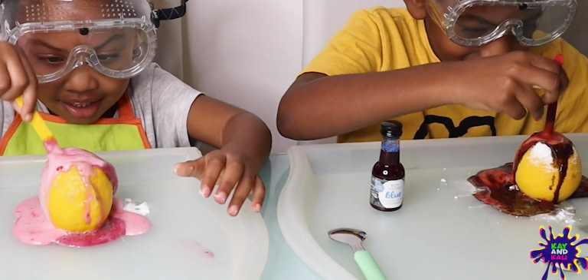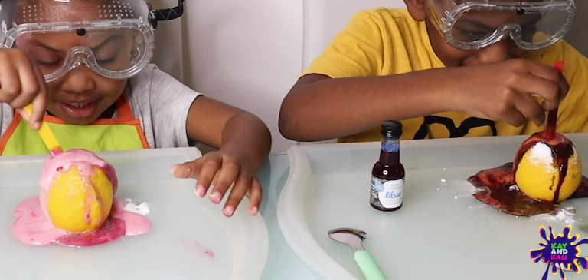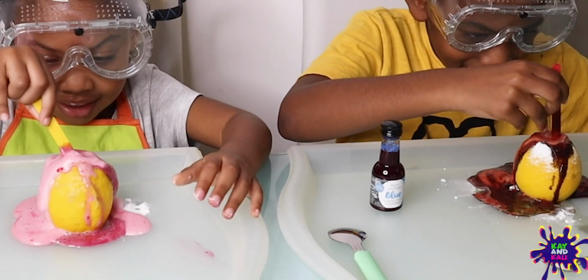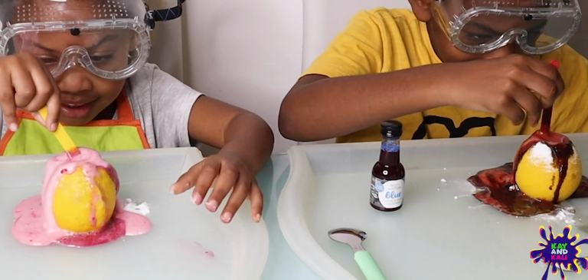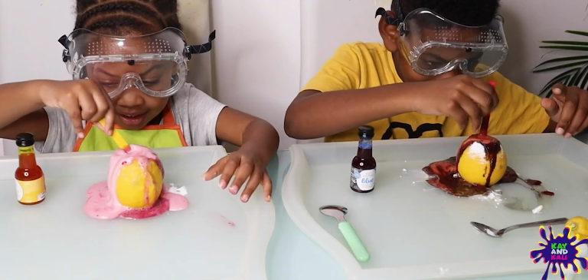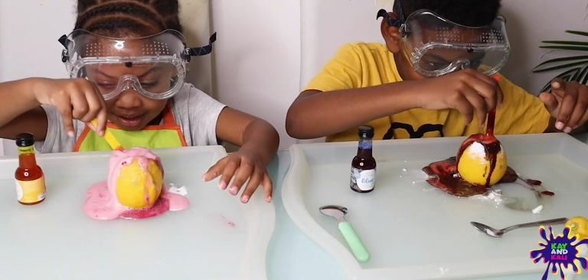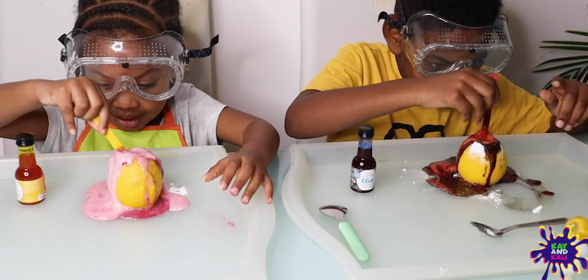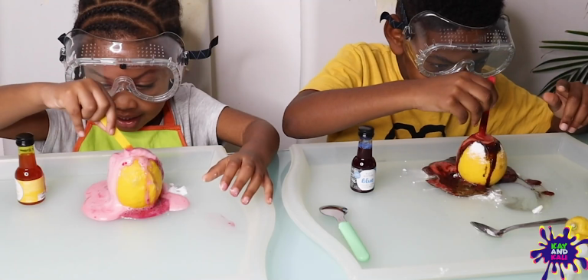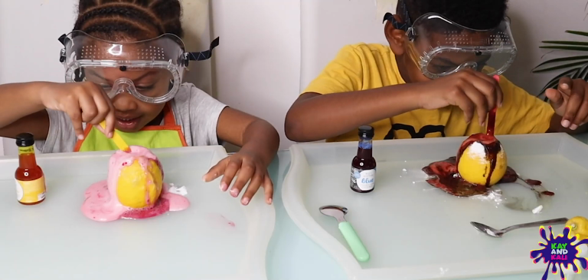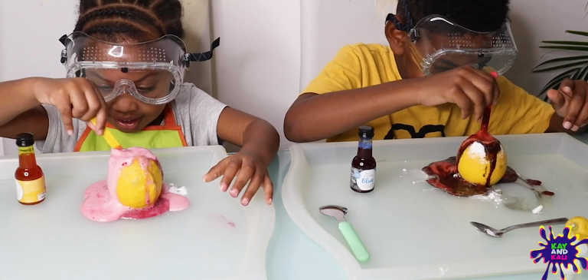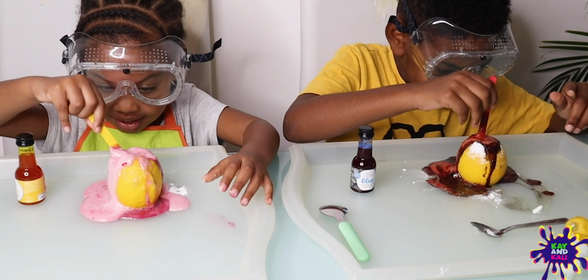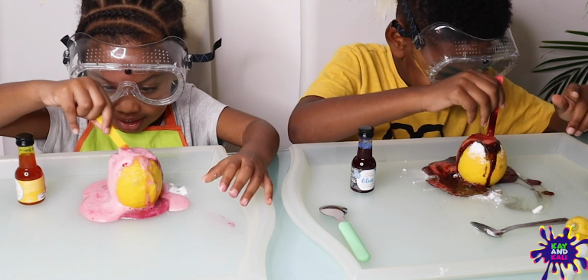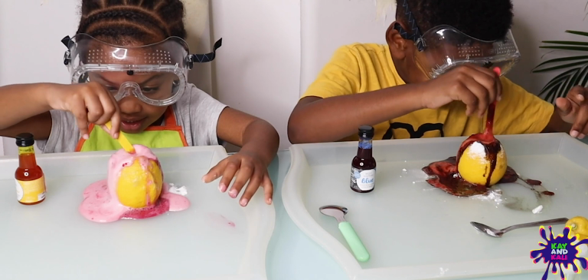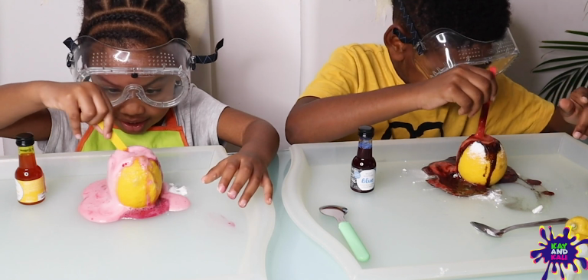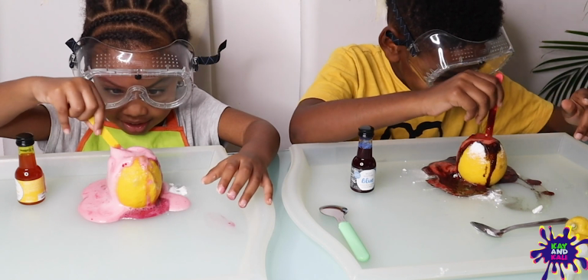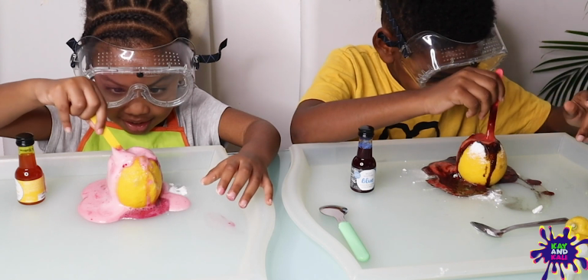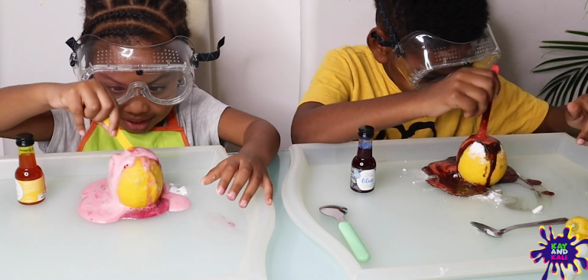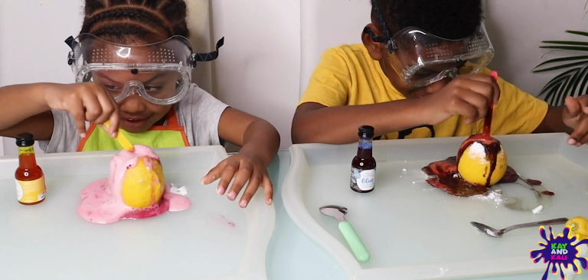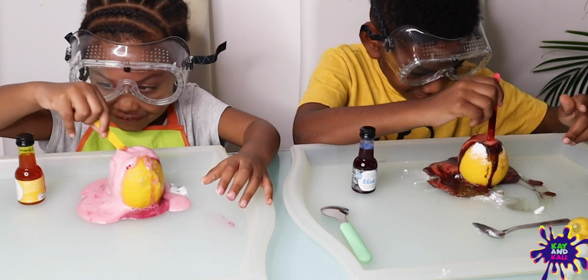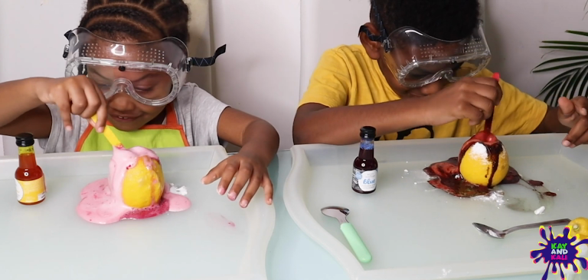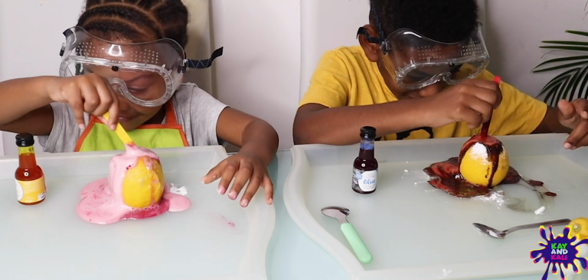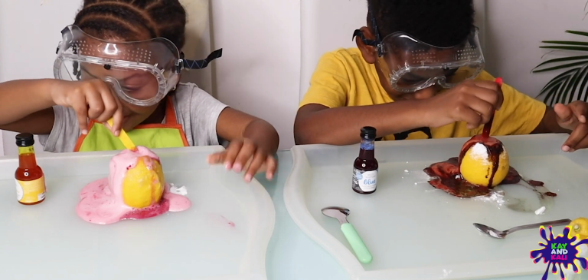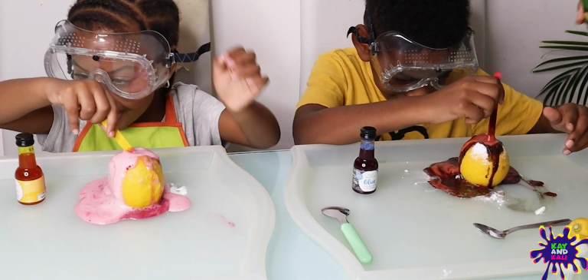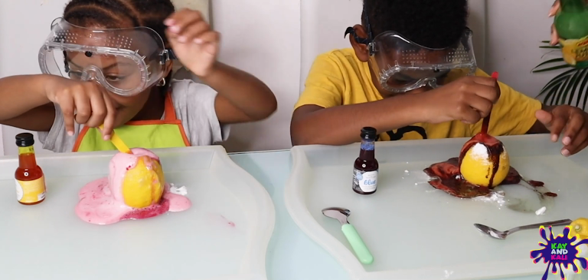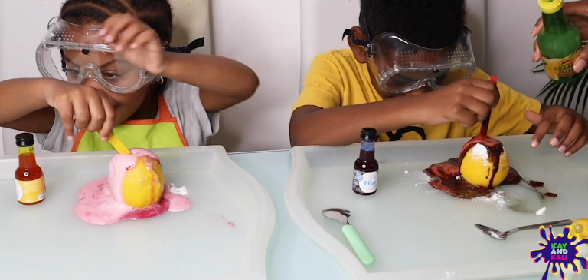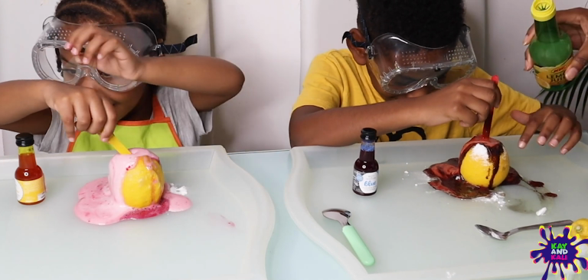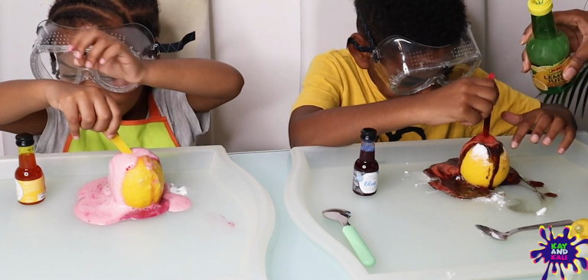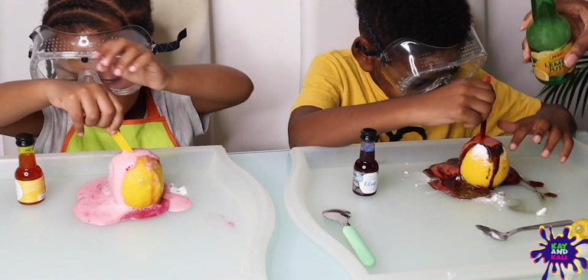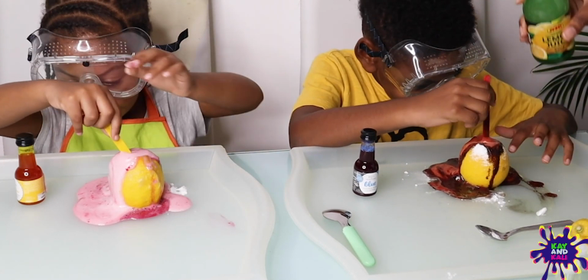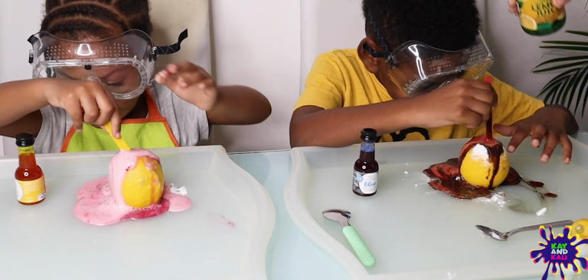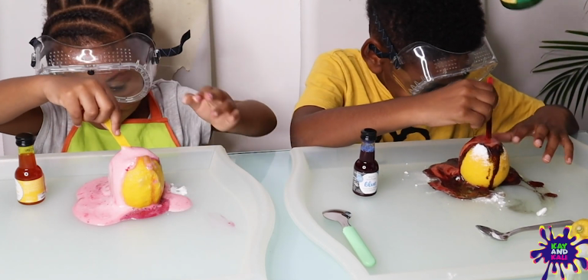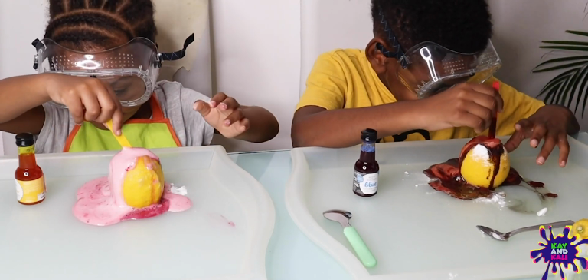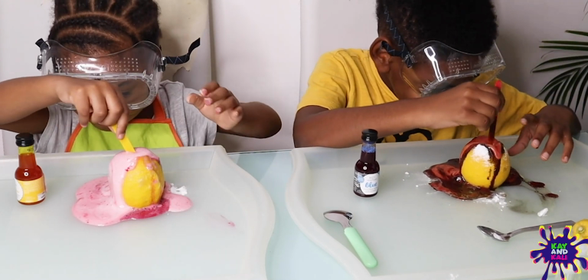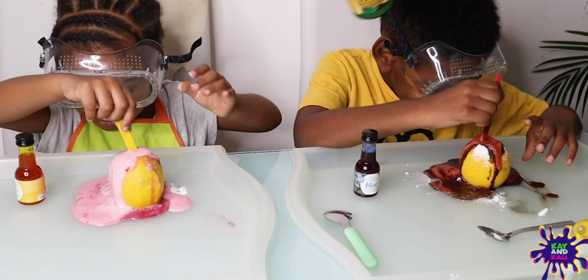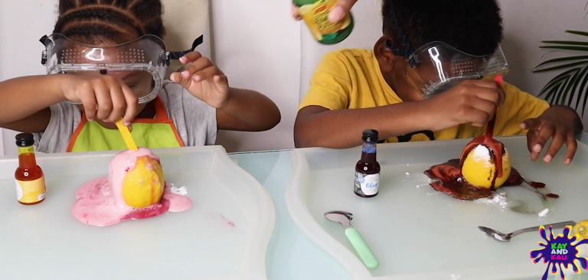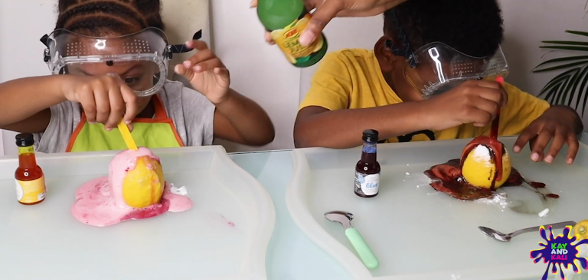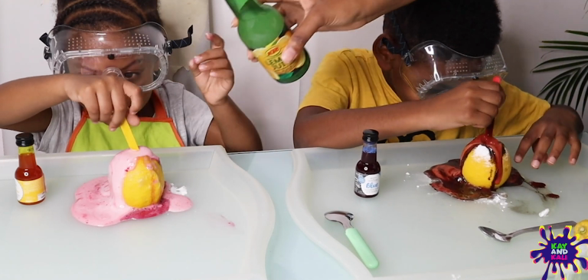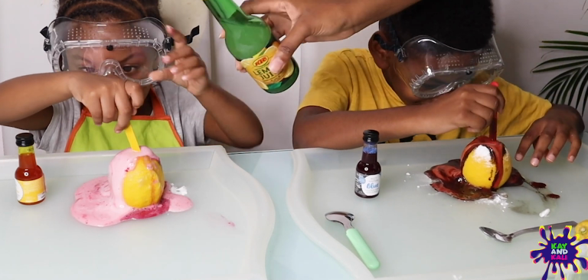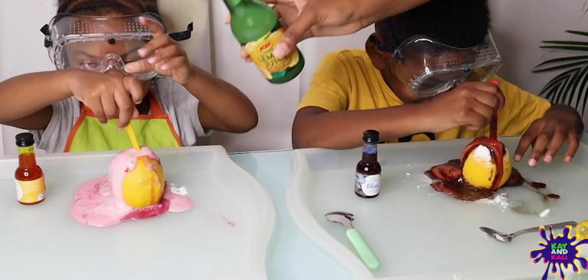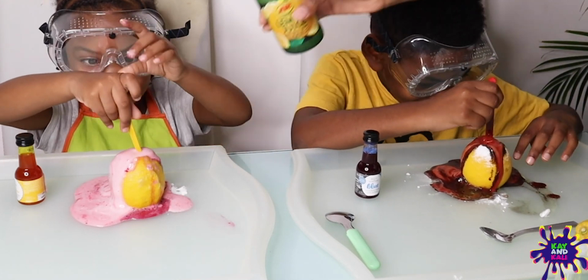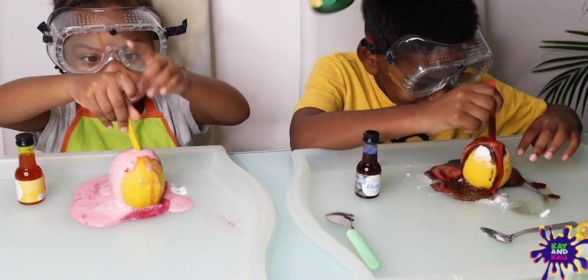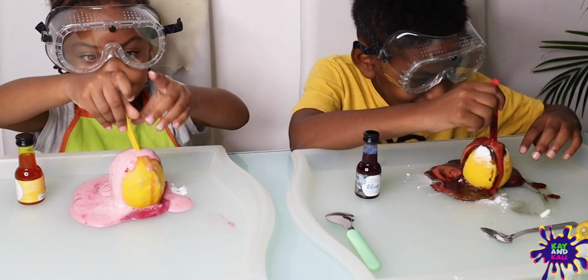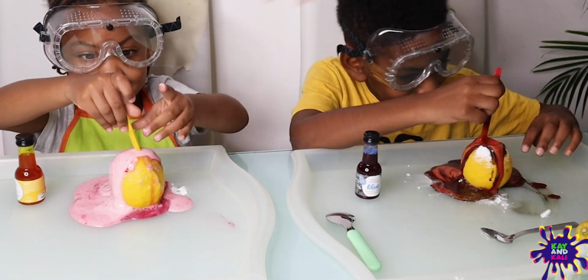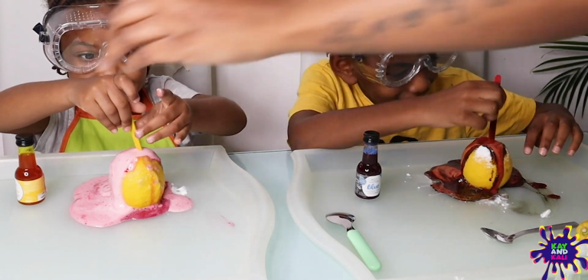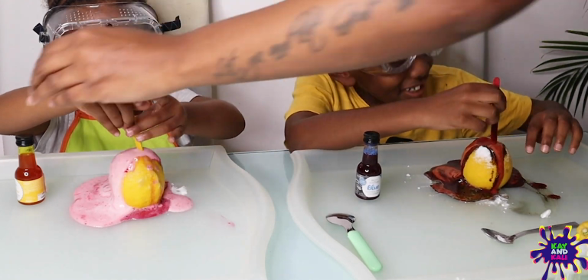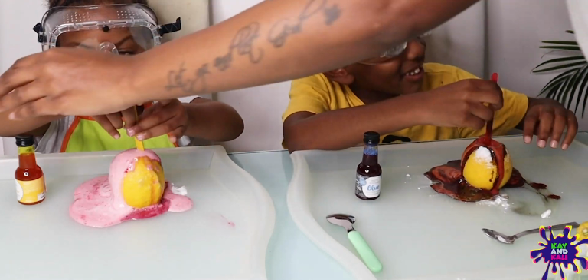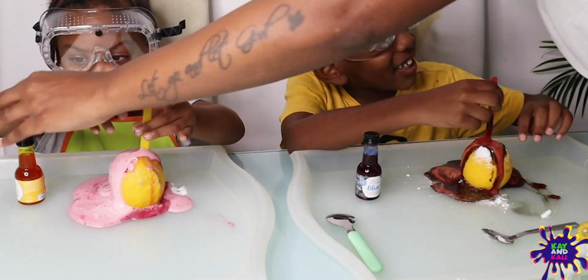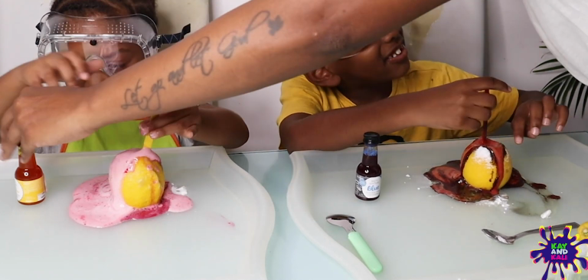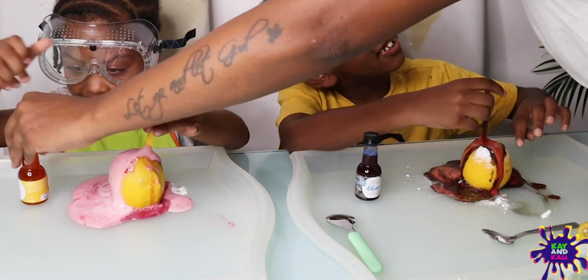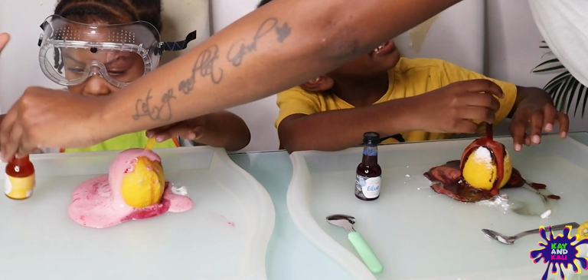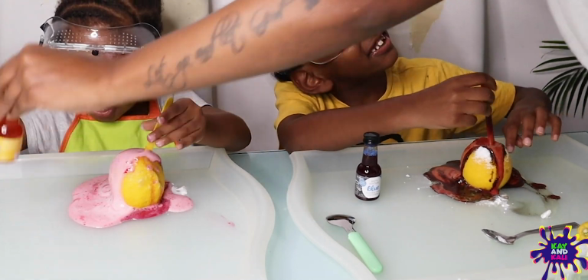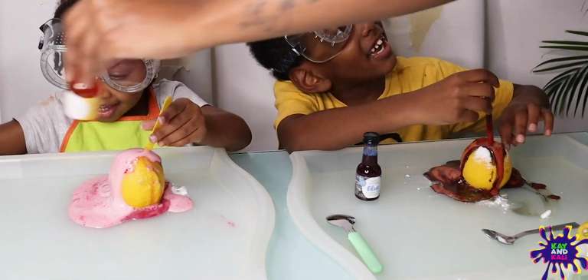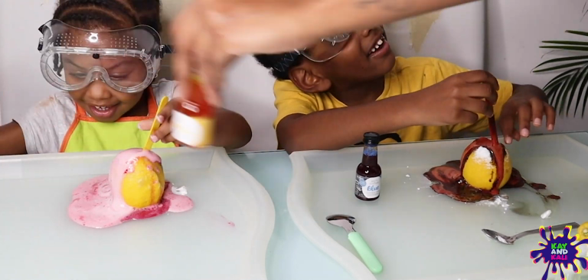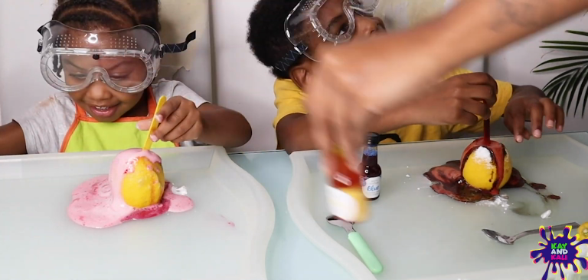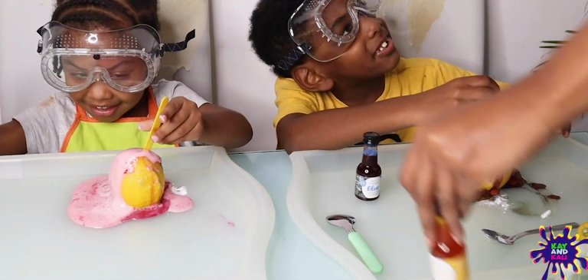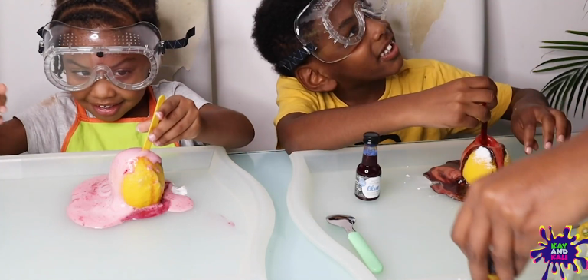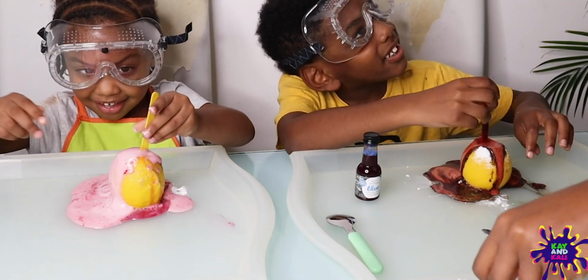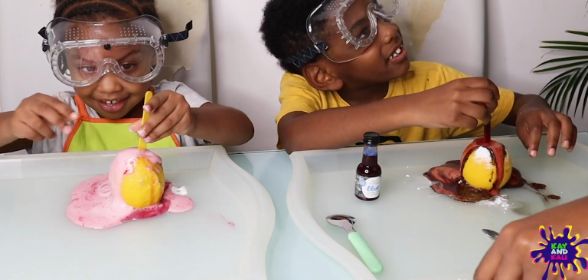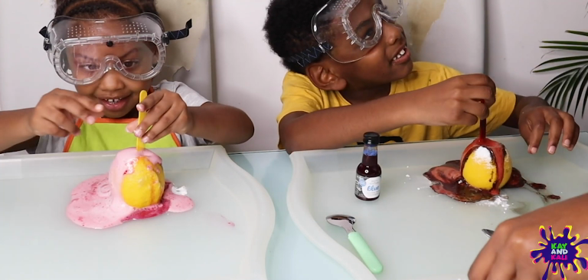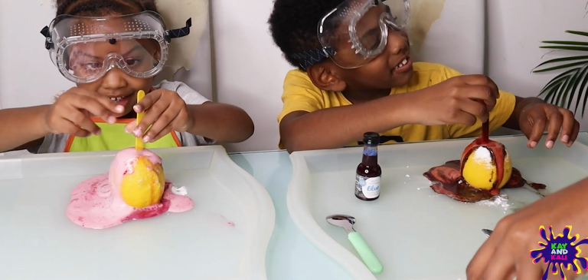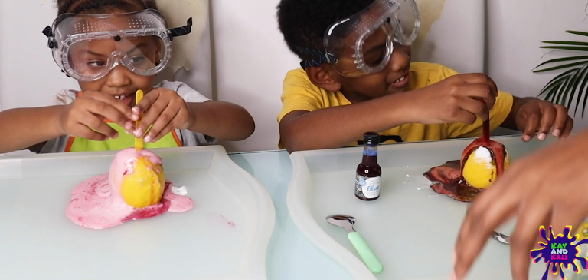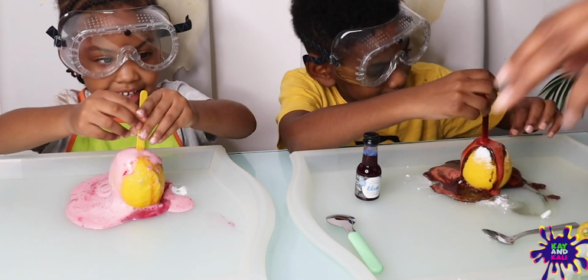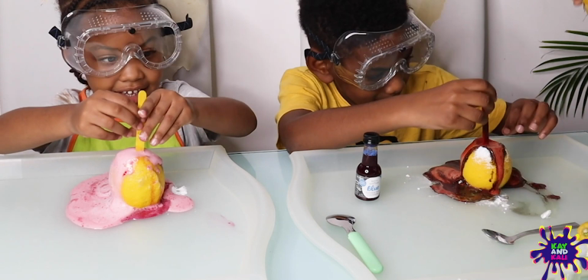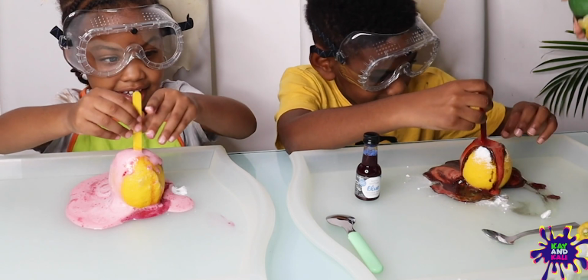Keep mixing. Wow! Look — can we touch it? It's an explosion!